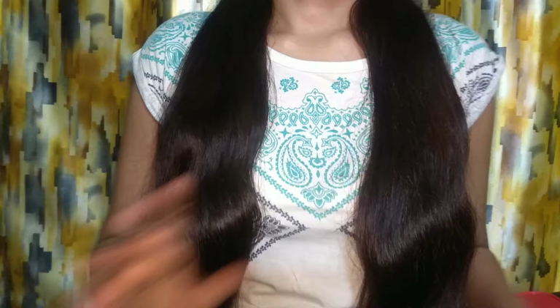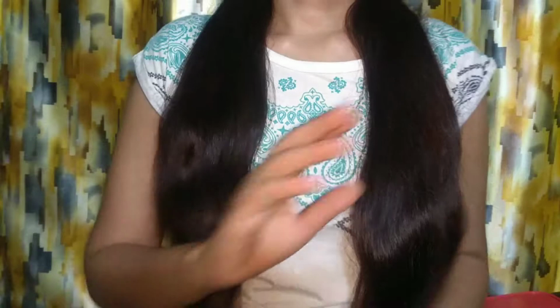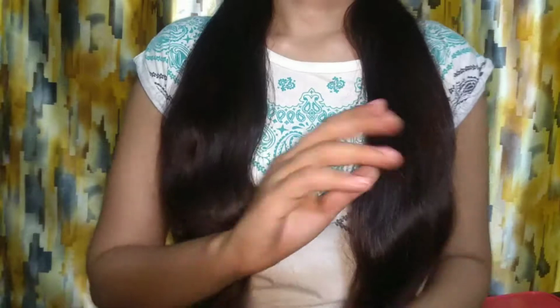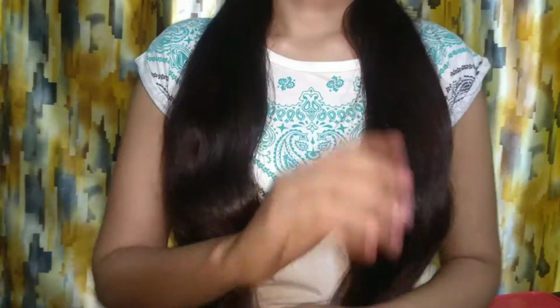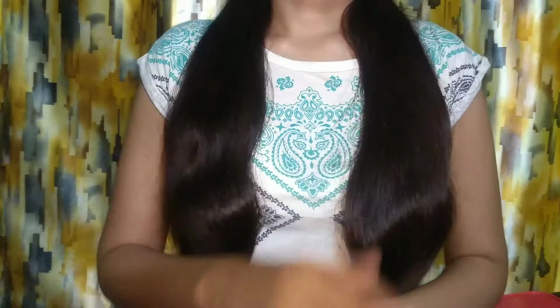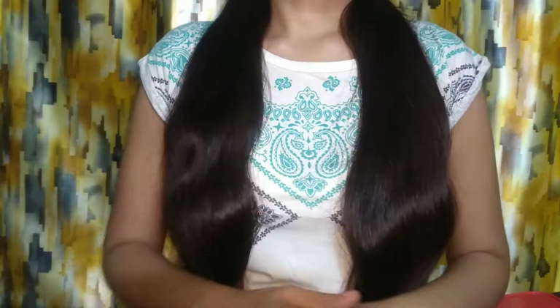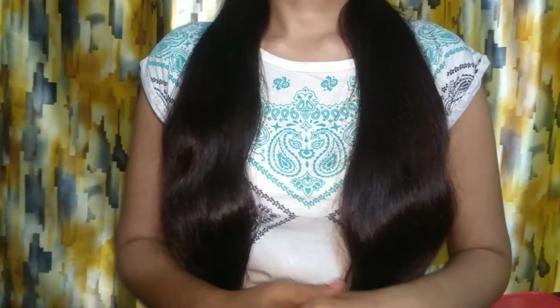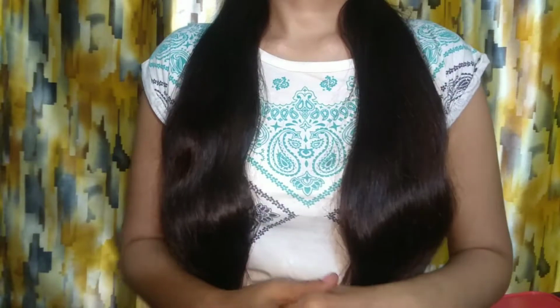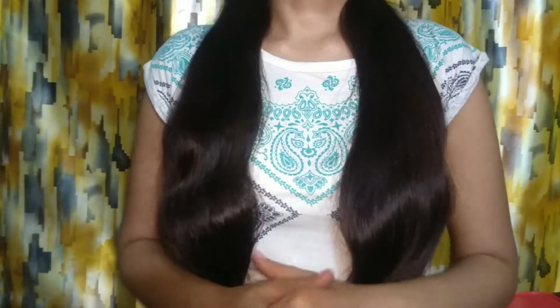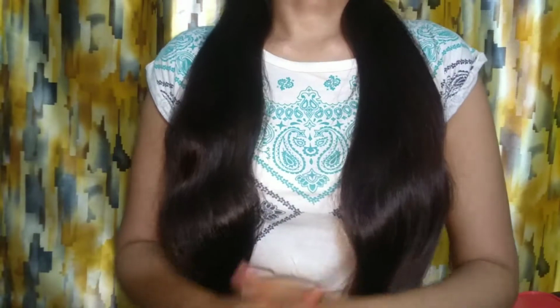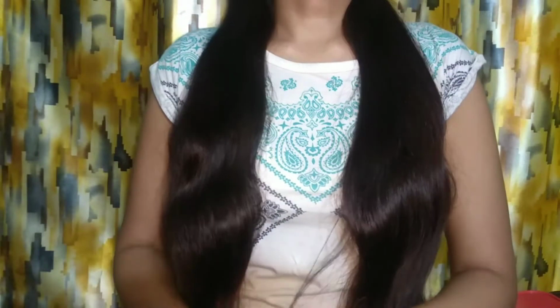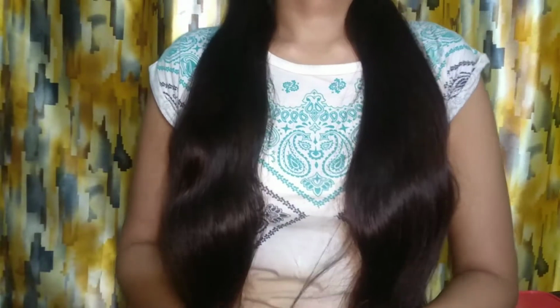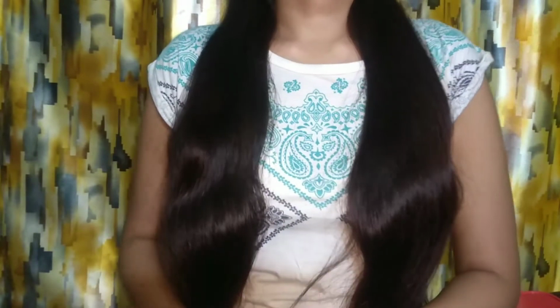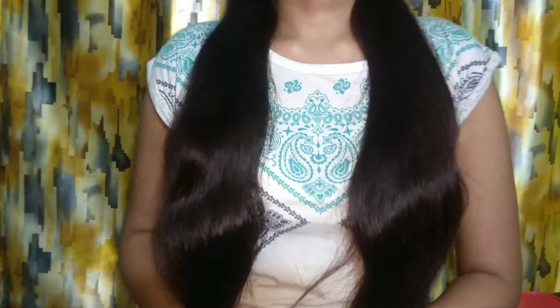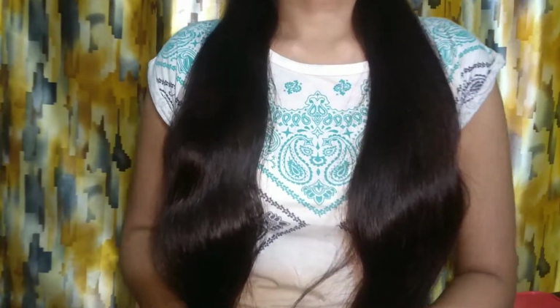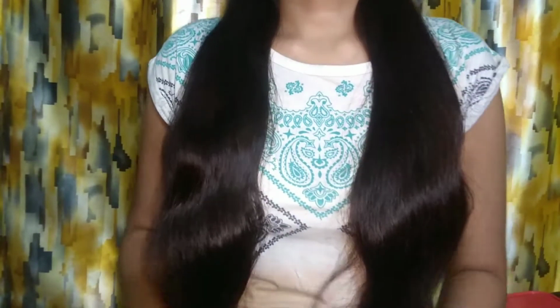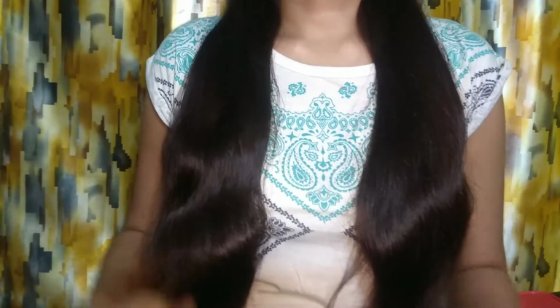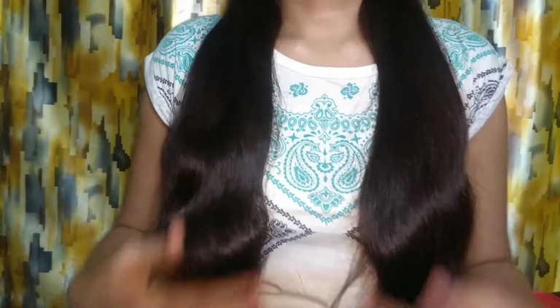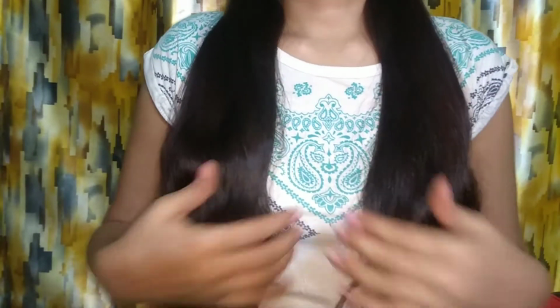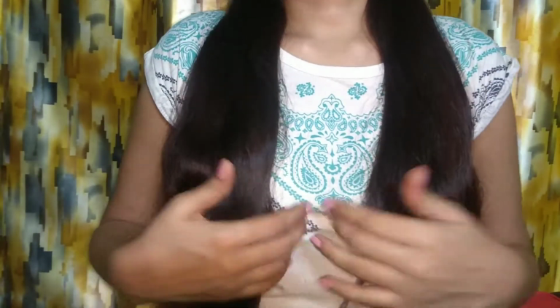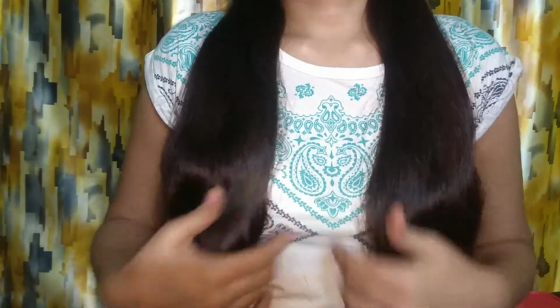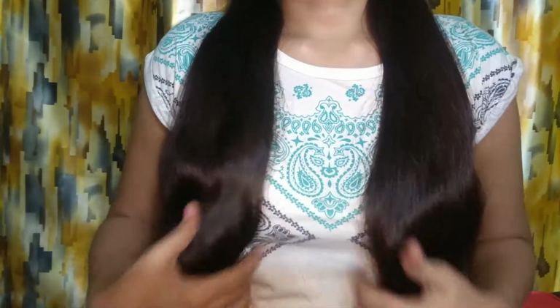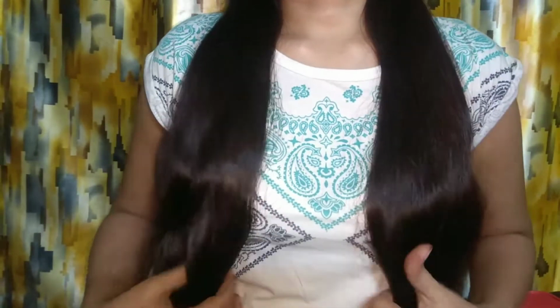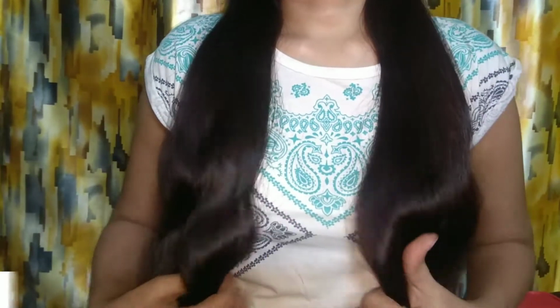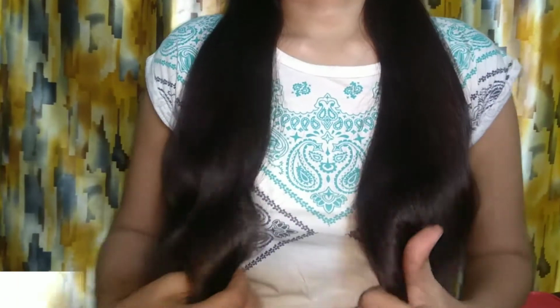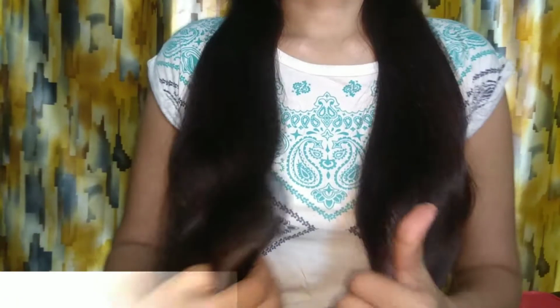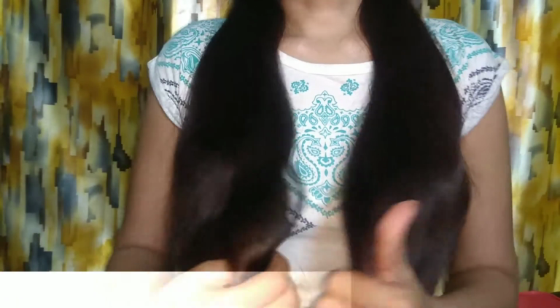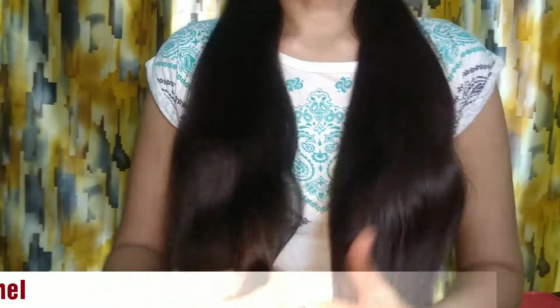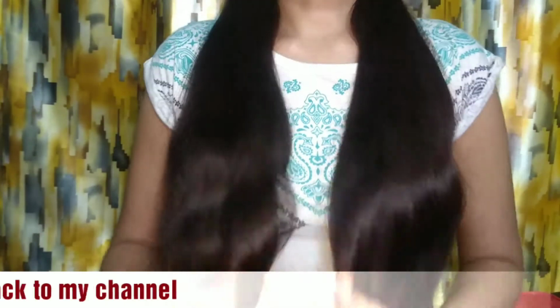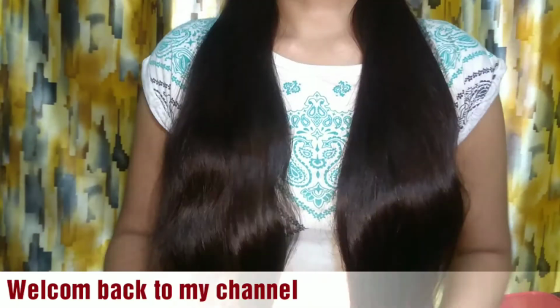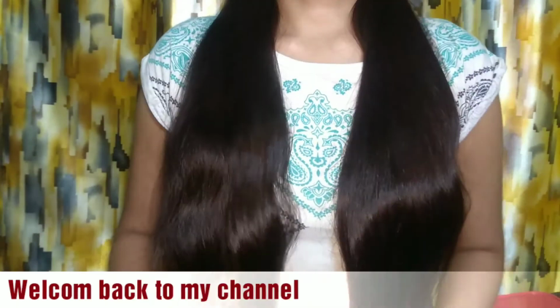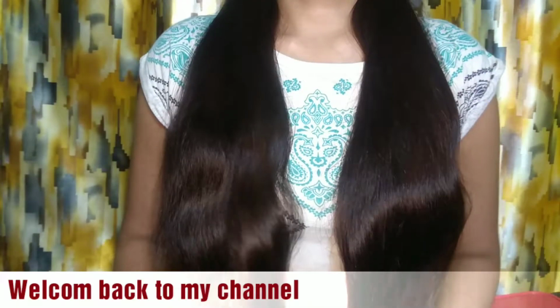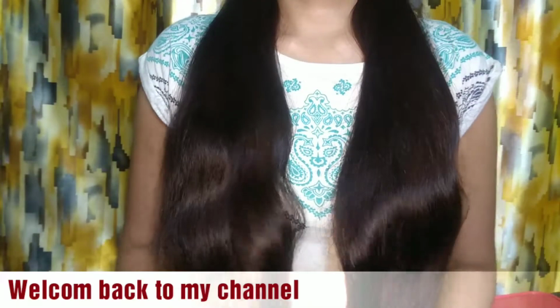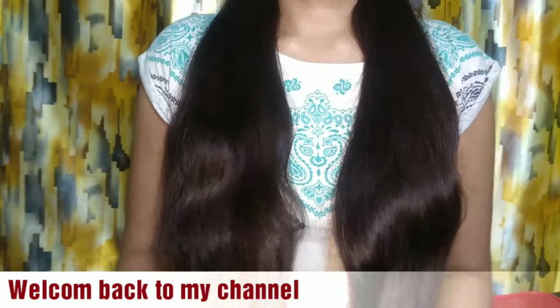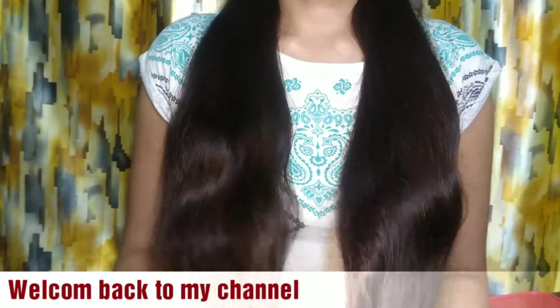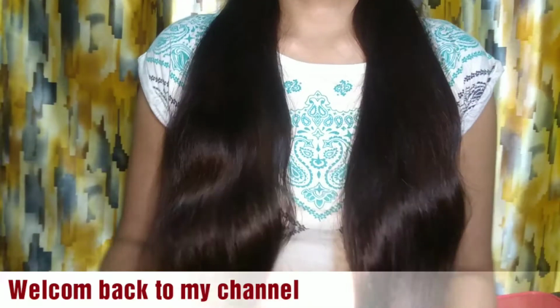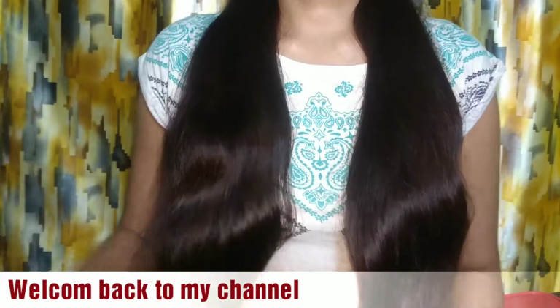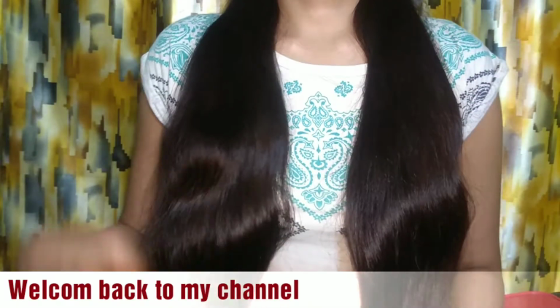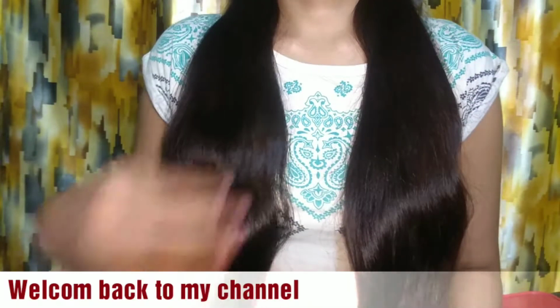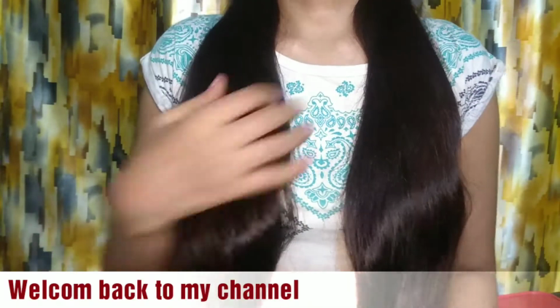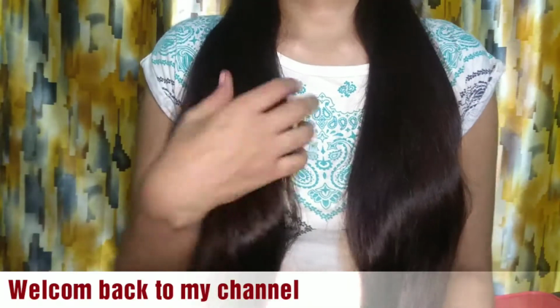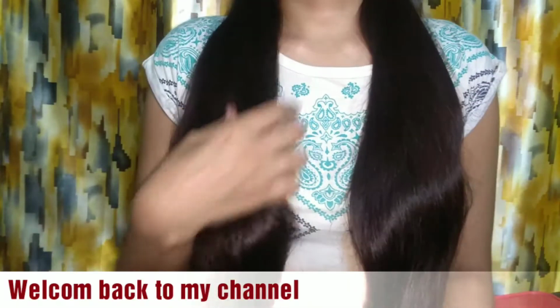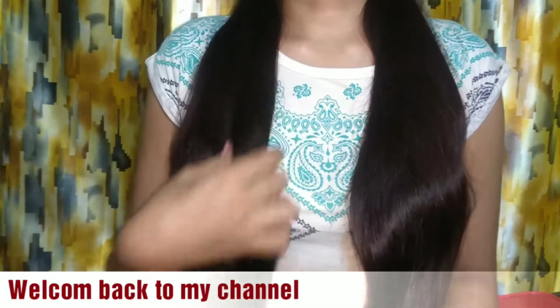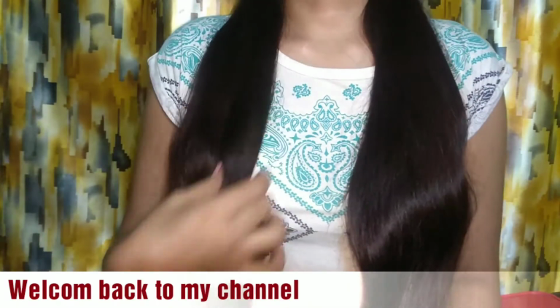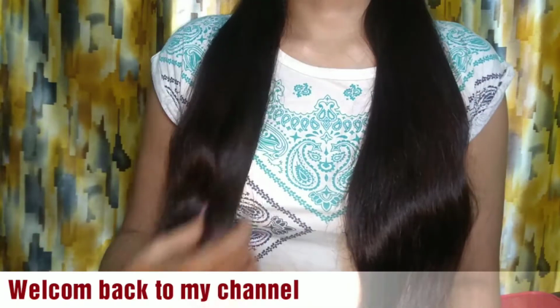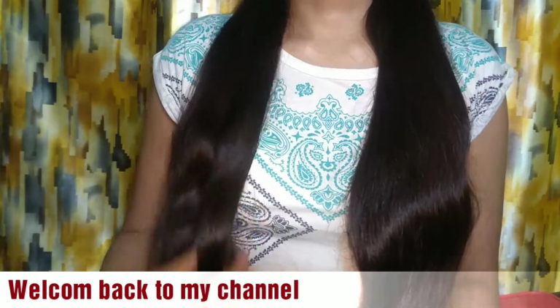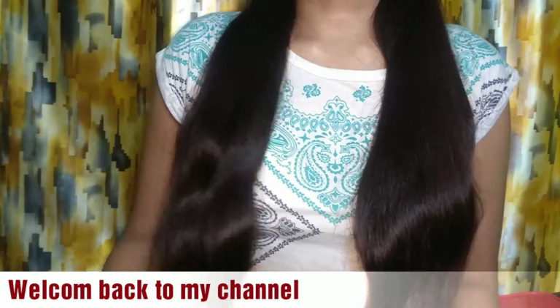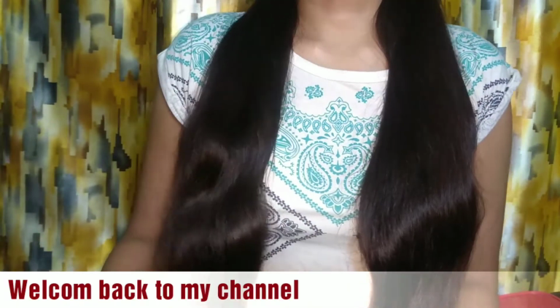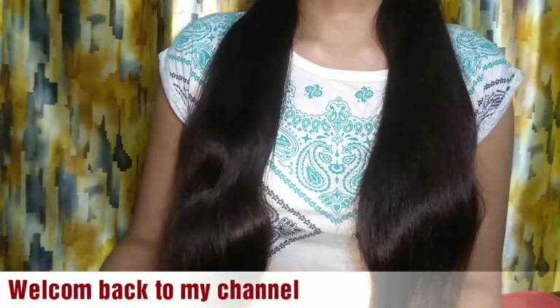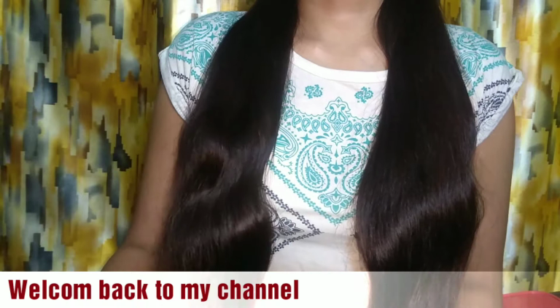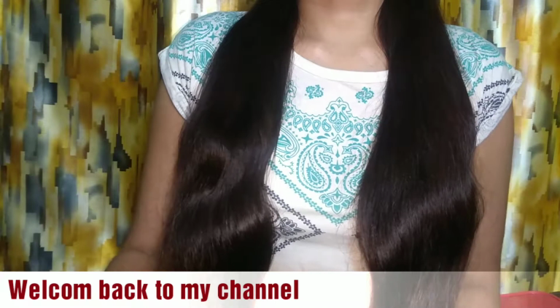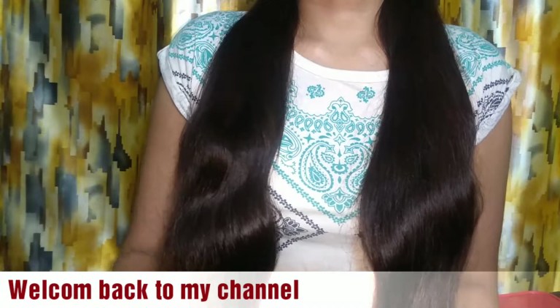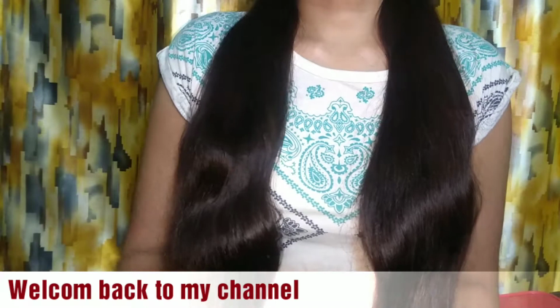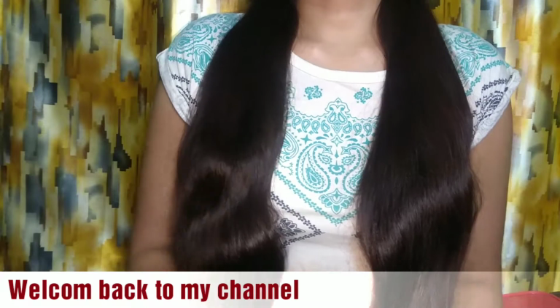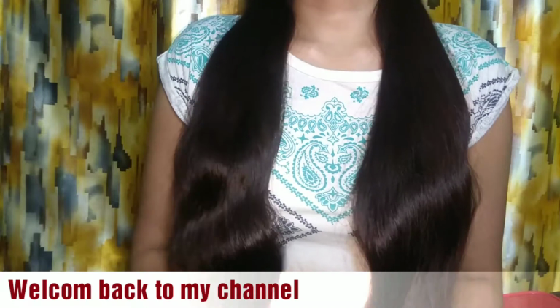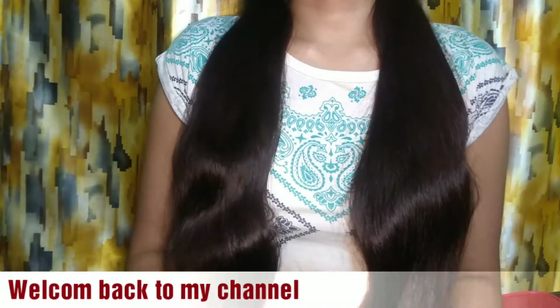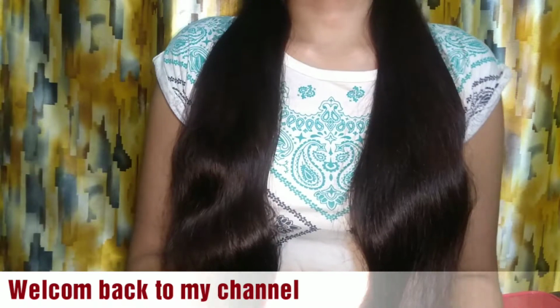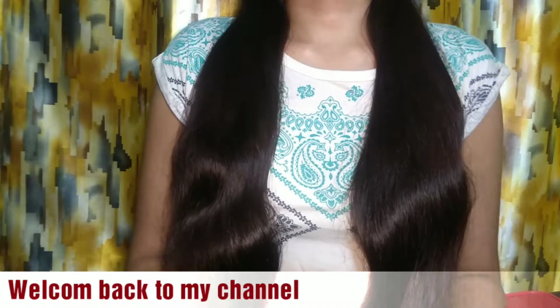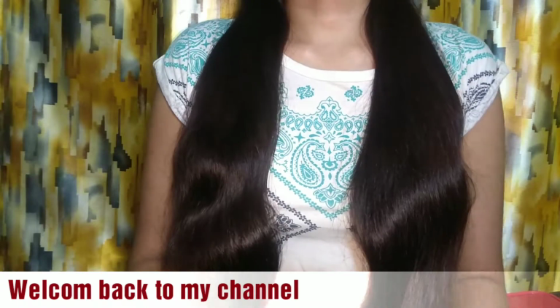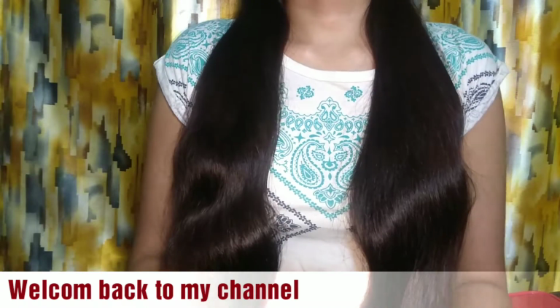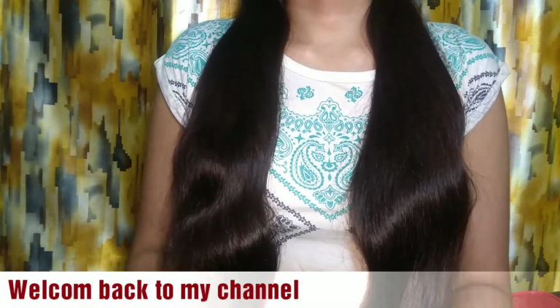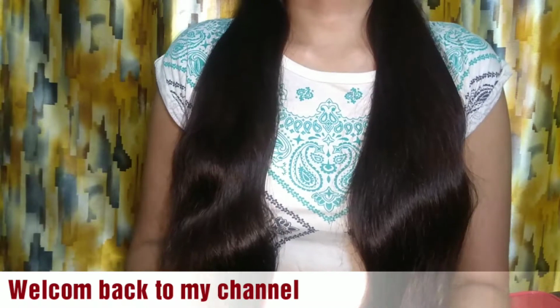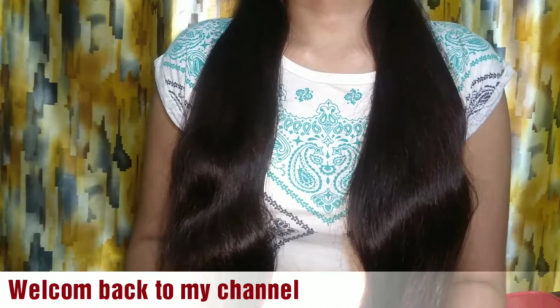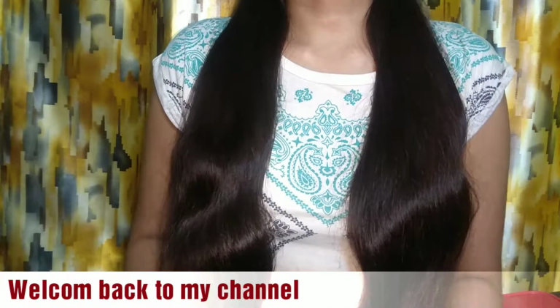Hi guys! How are you? I hope you all are fine. Welcome back to my channel Fairy Styles with Toshi.